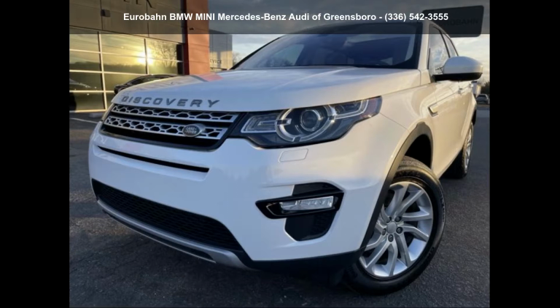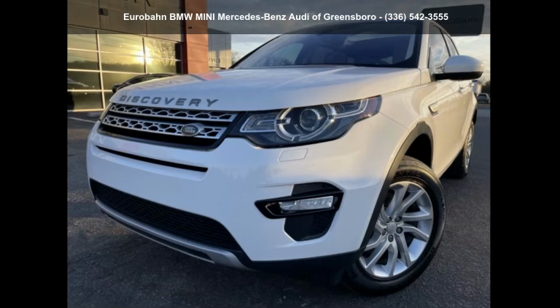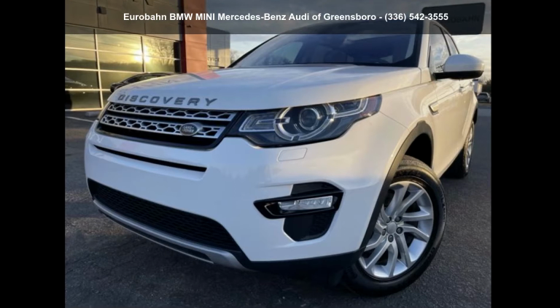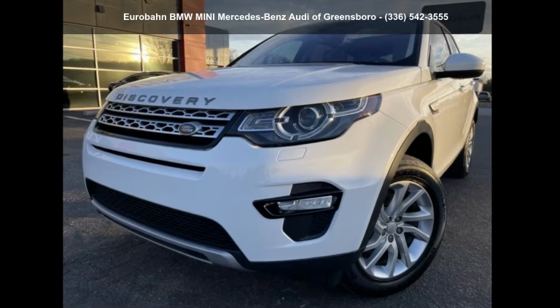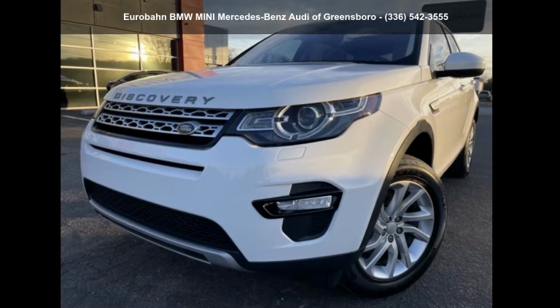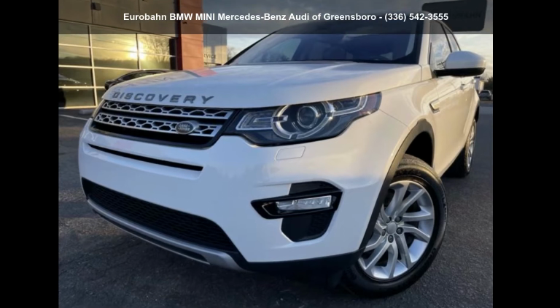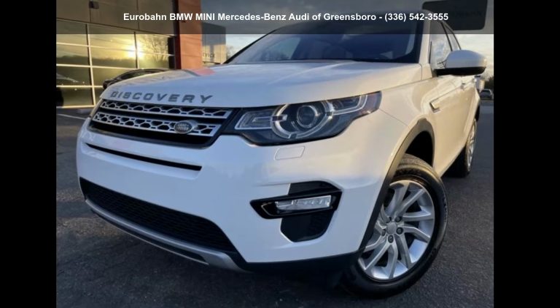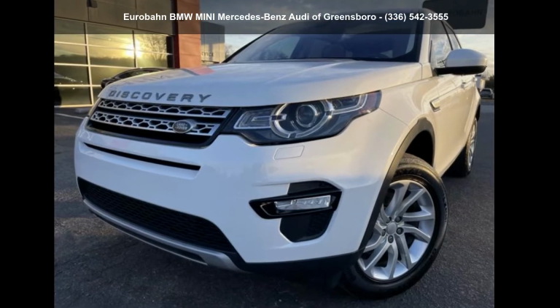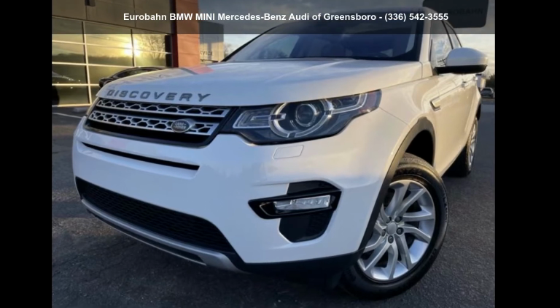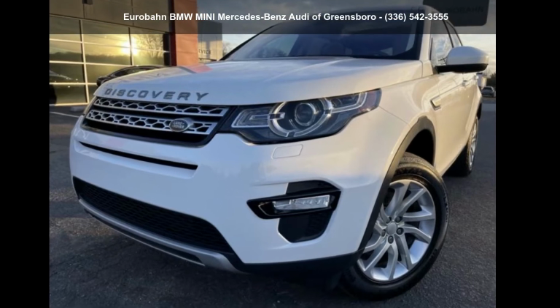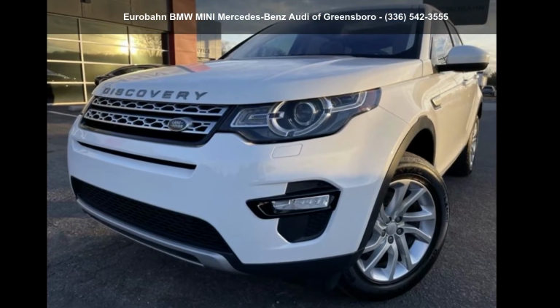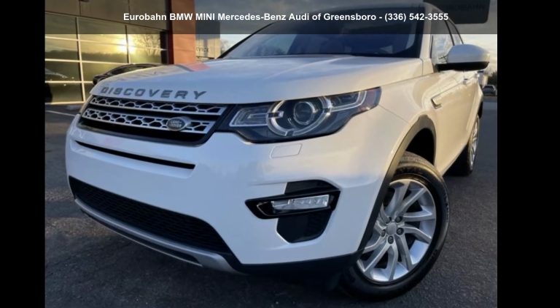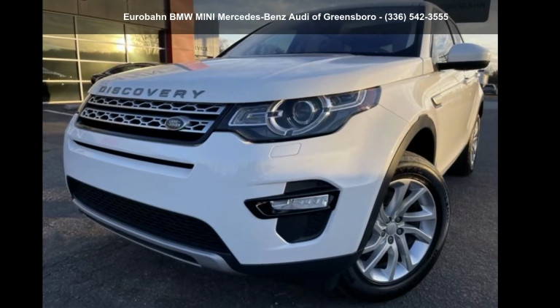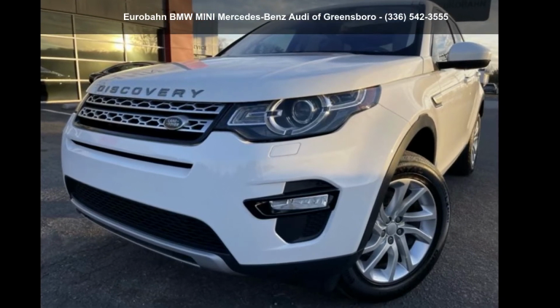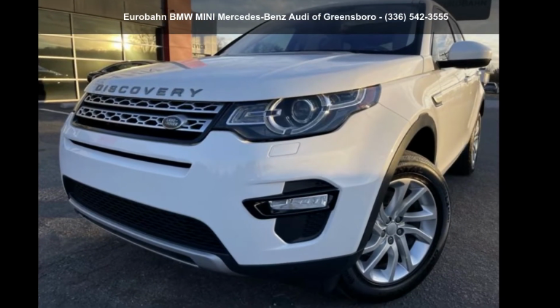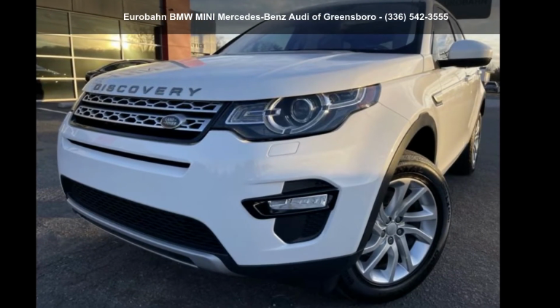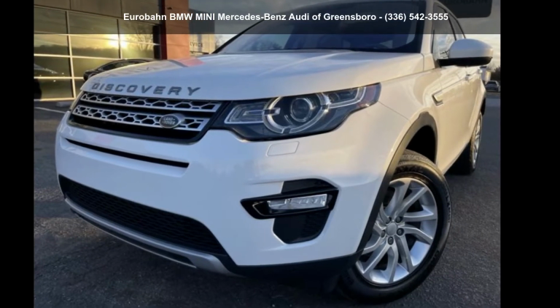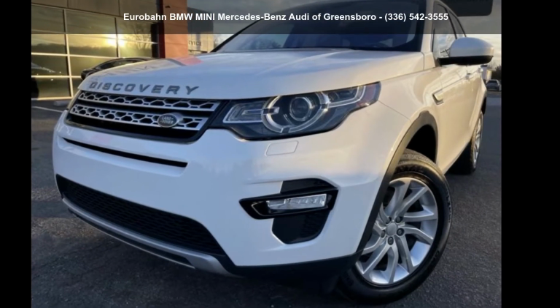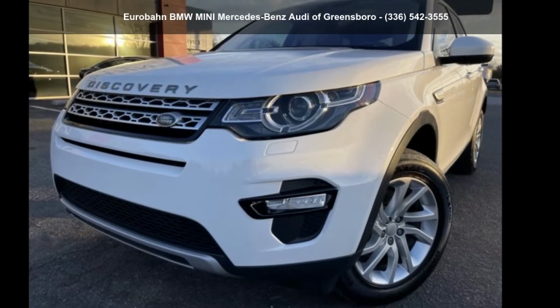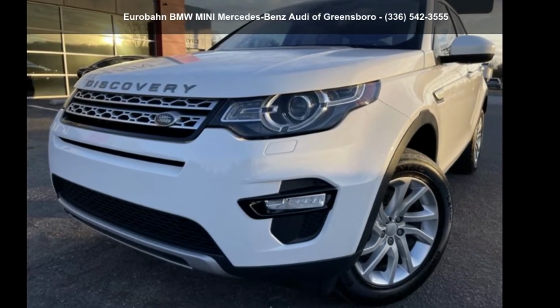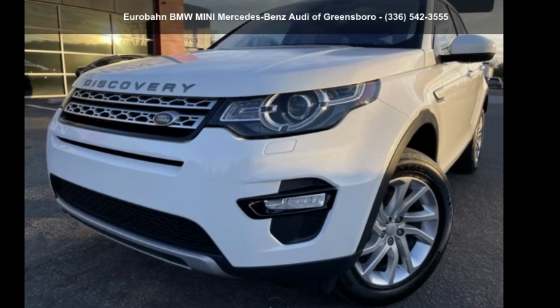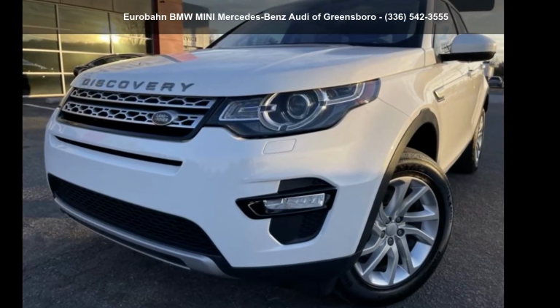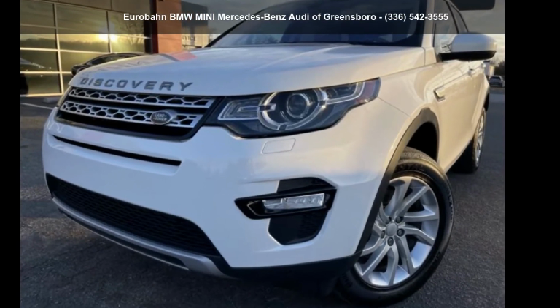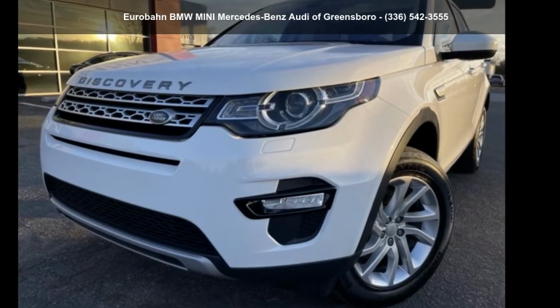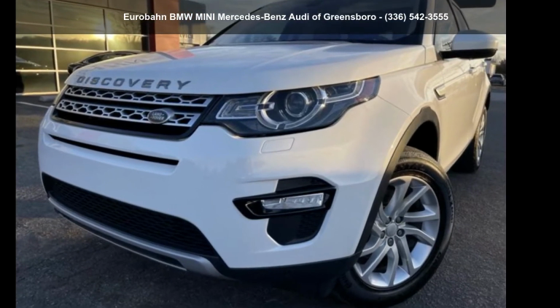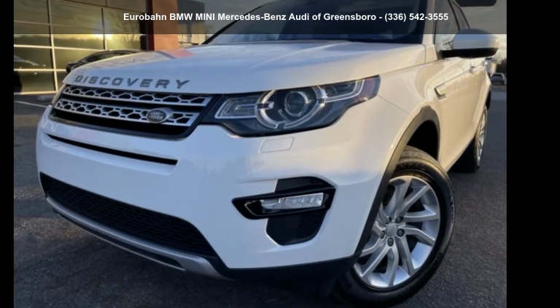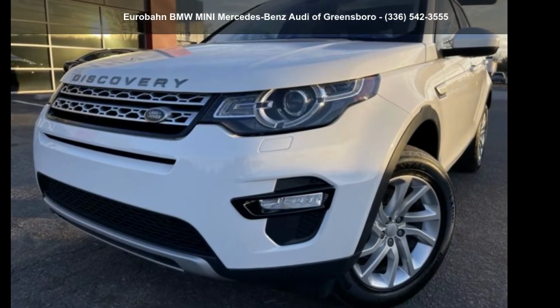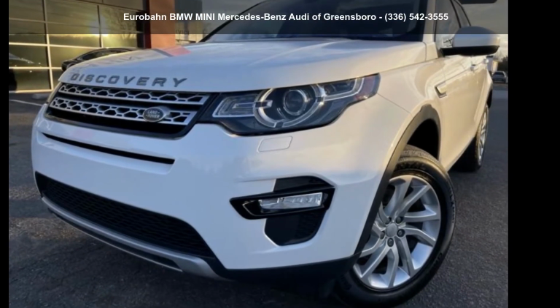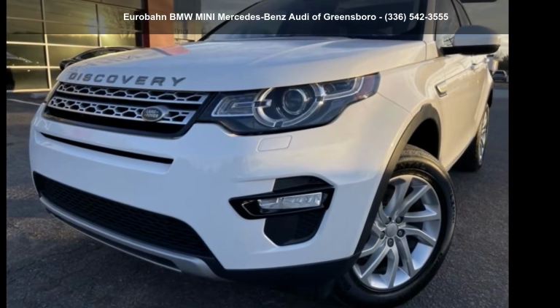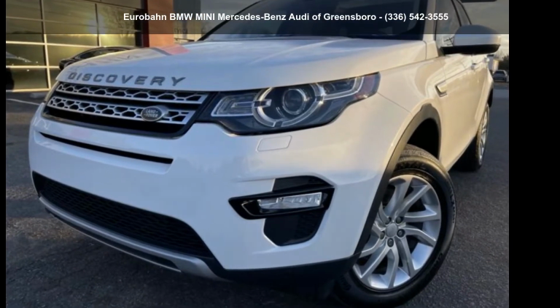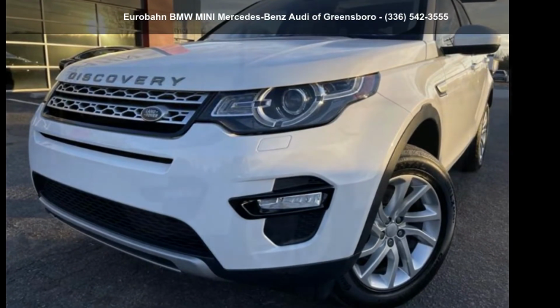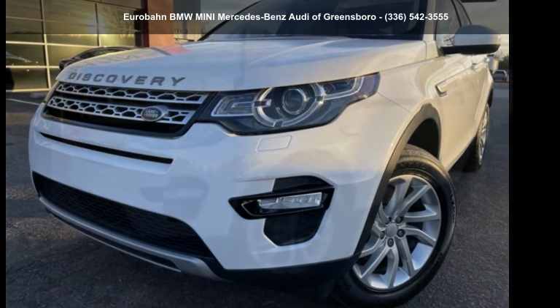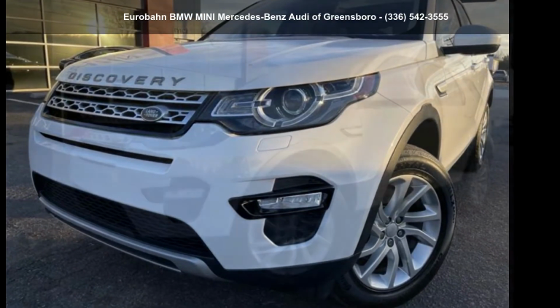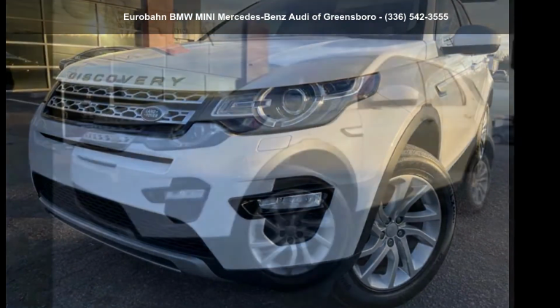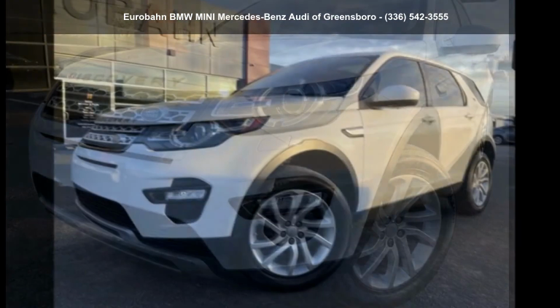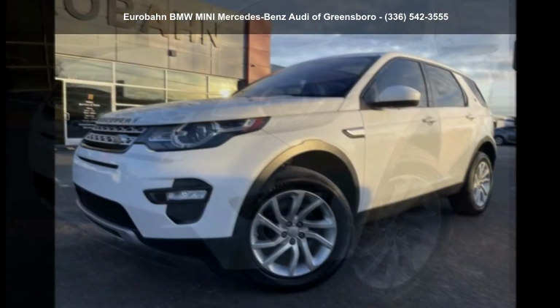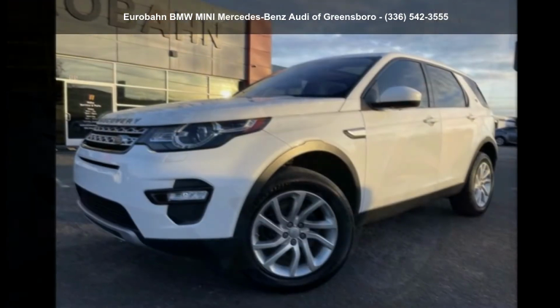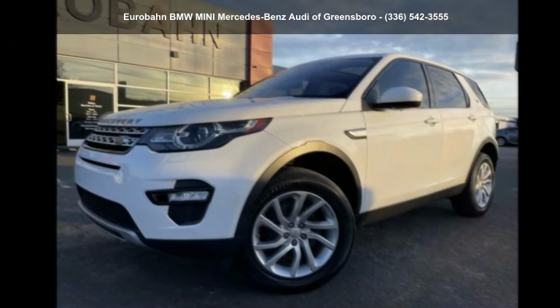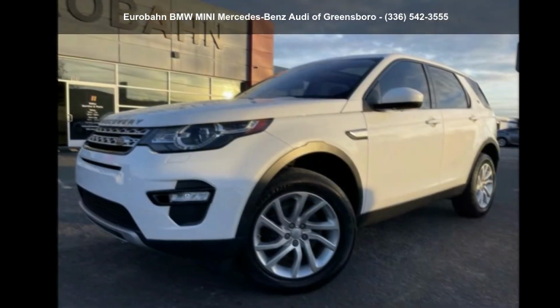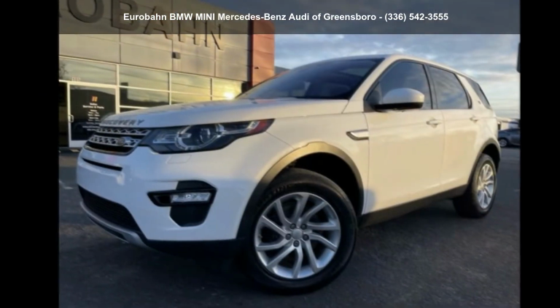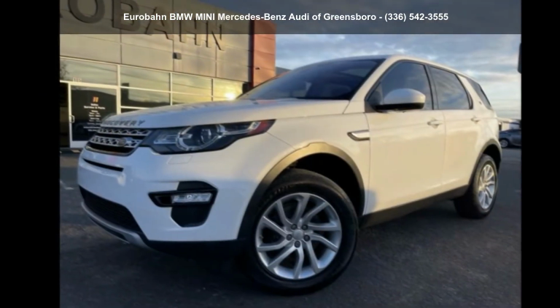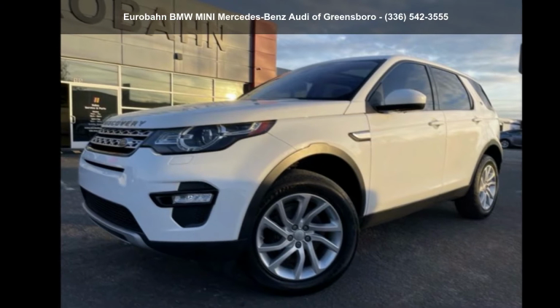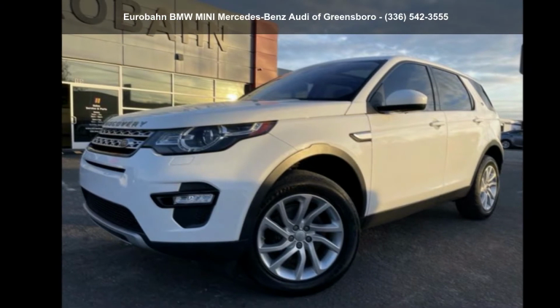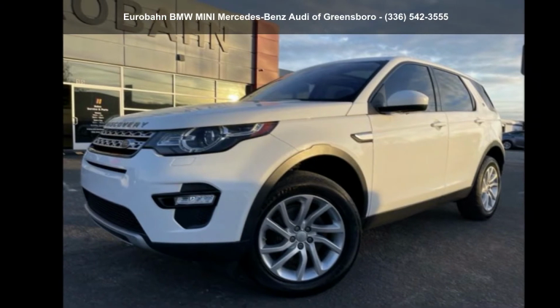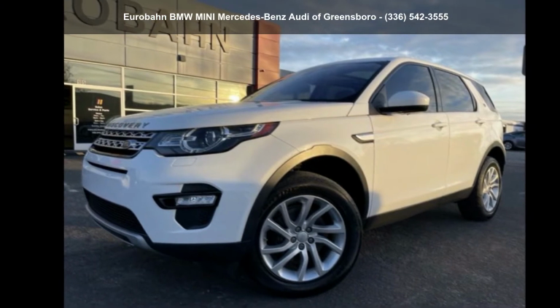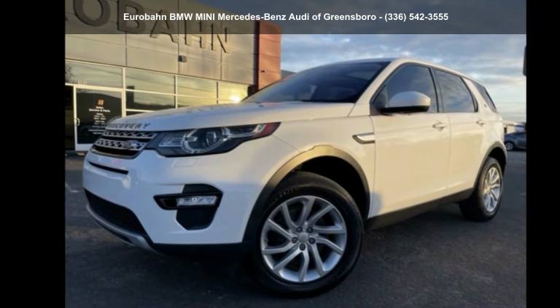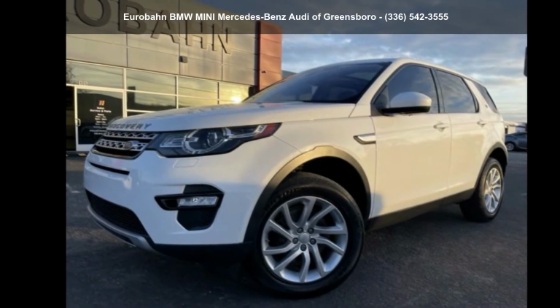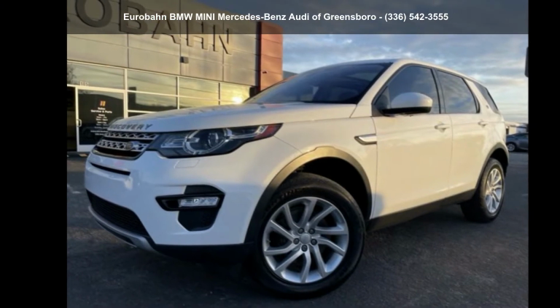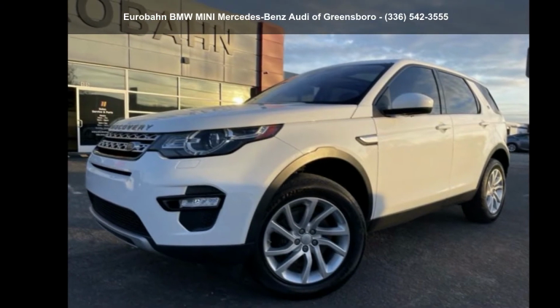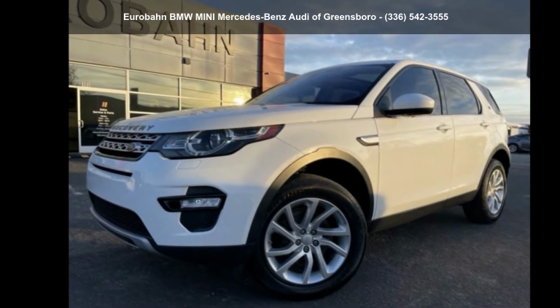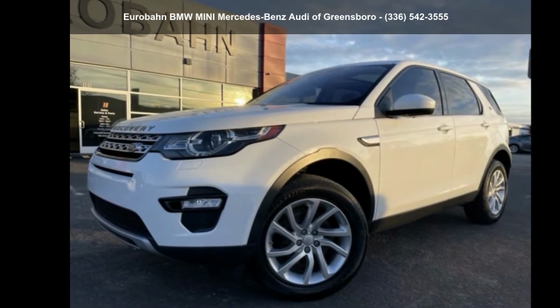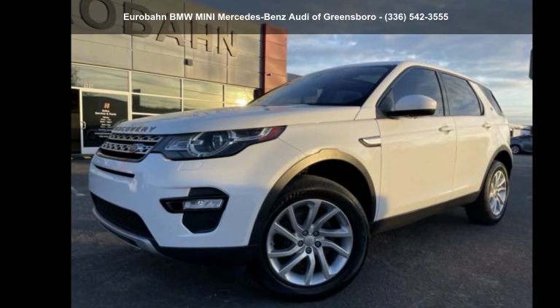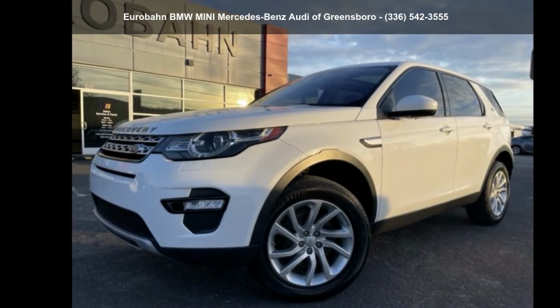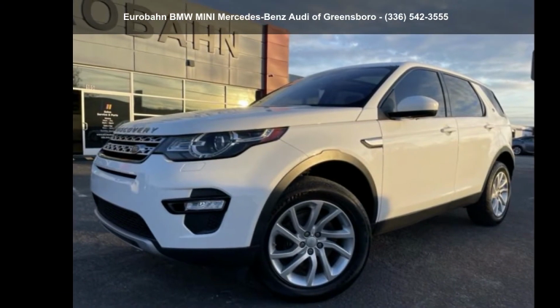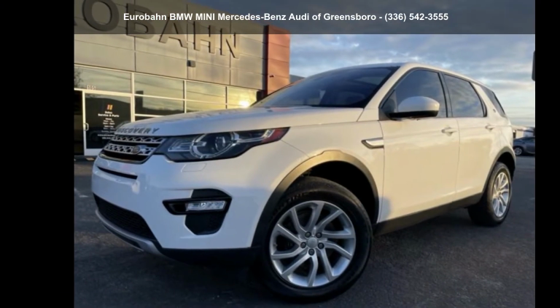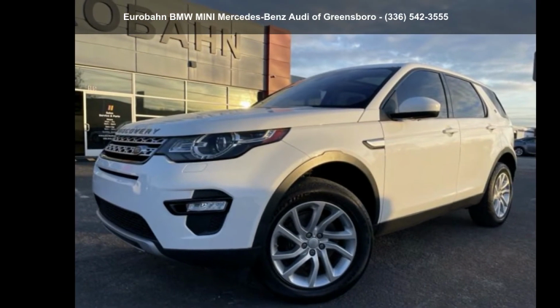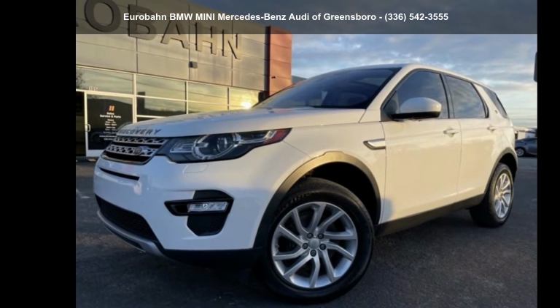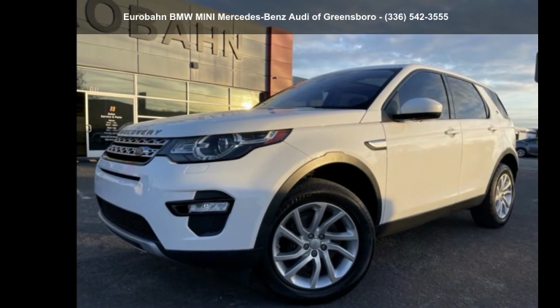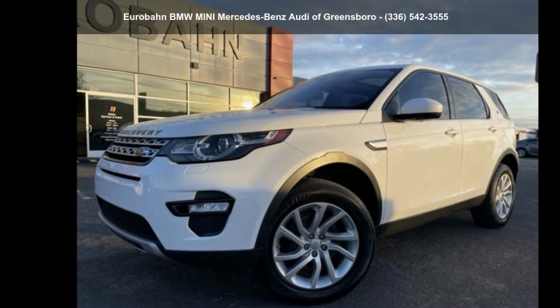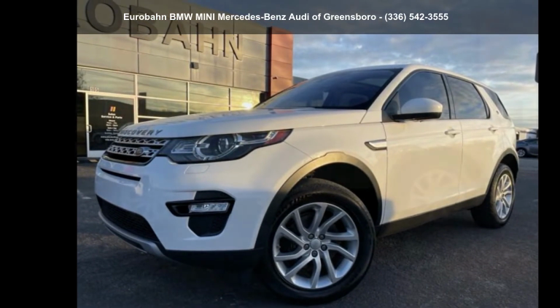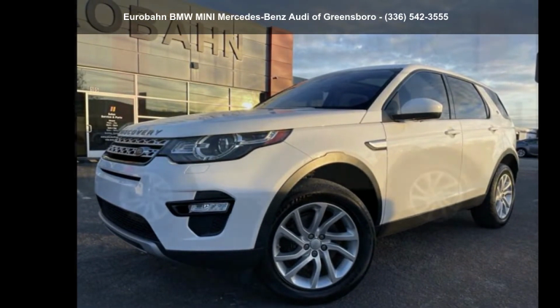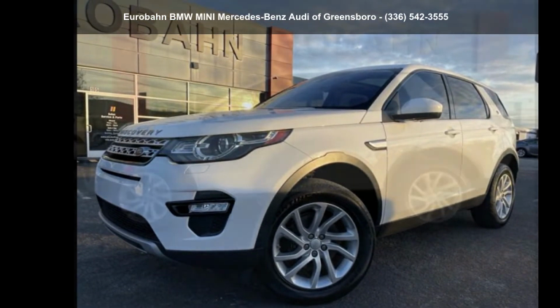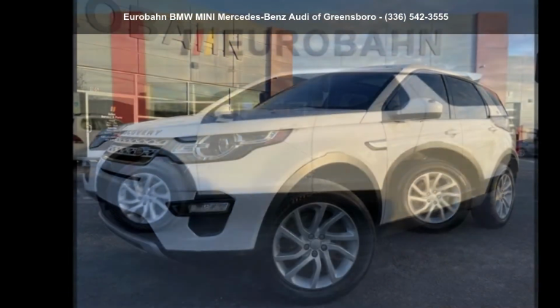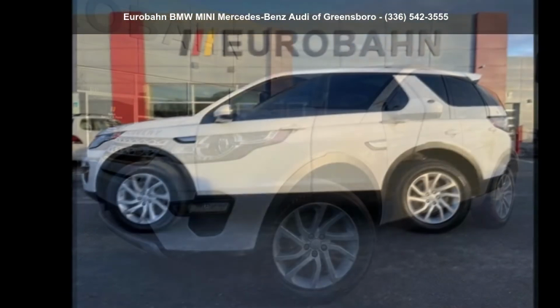Arrive in style with this Land Rover 2017 Discovery Sport HSE. Don't miss this great deal on a luxury vehicle.